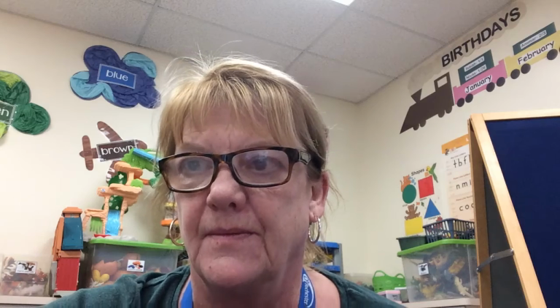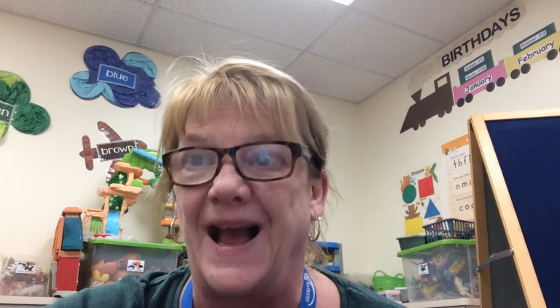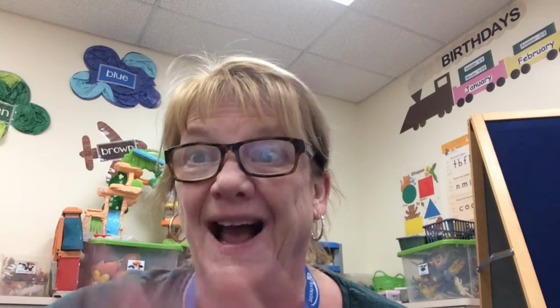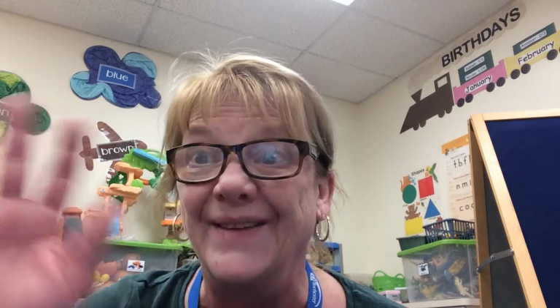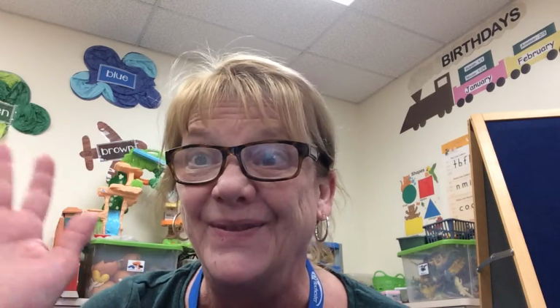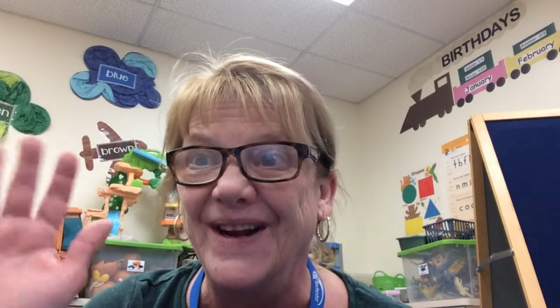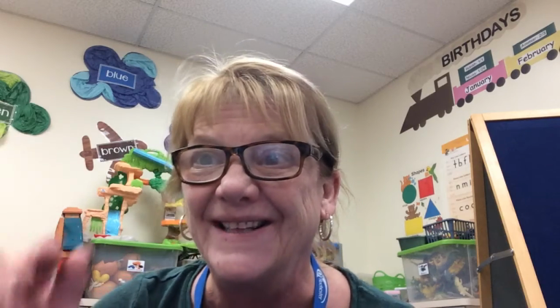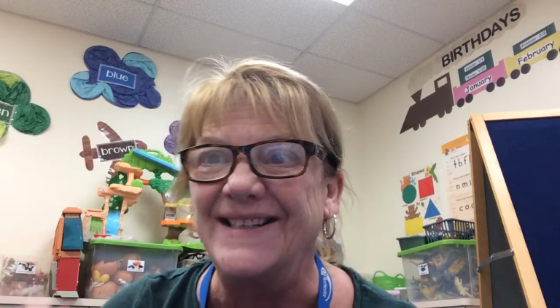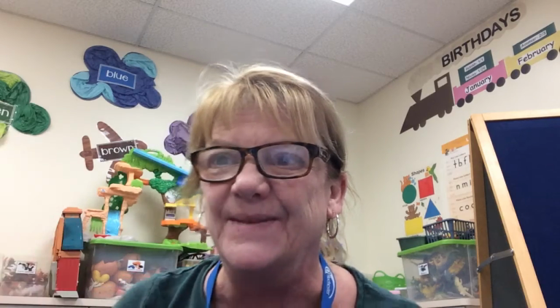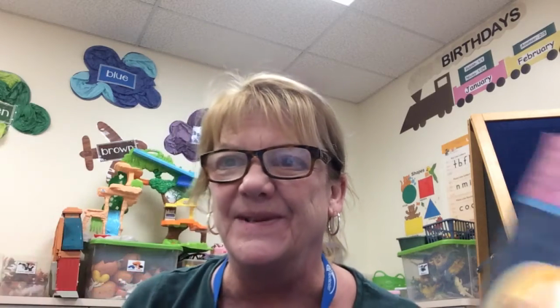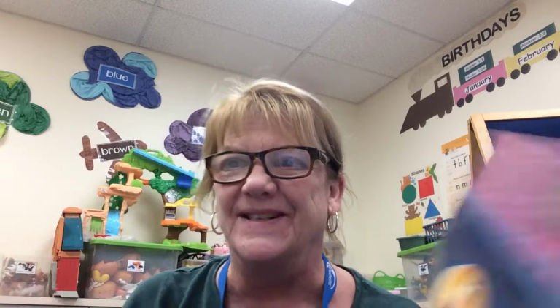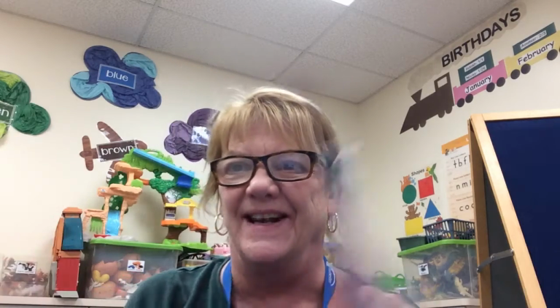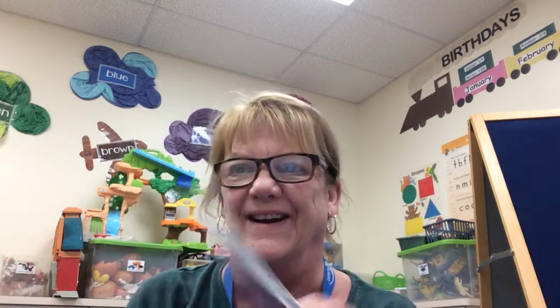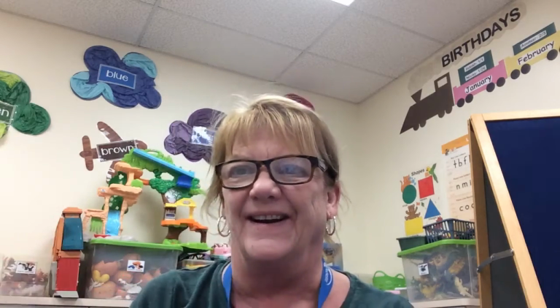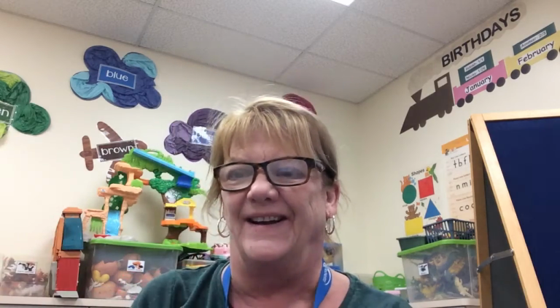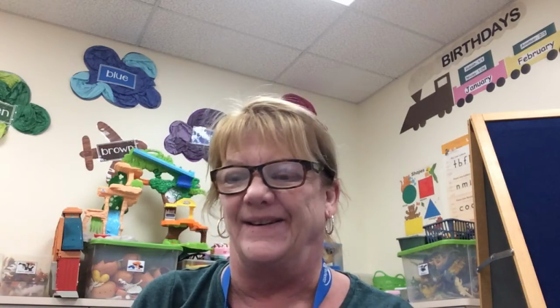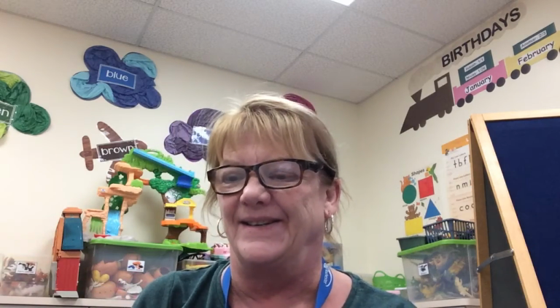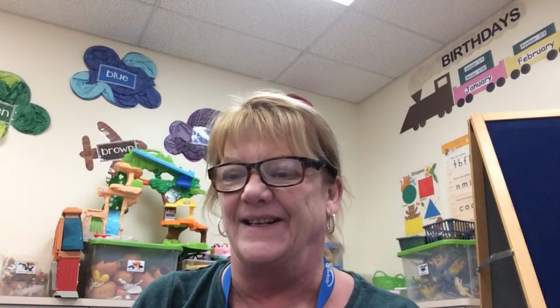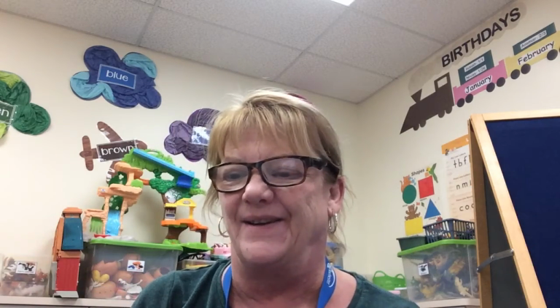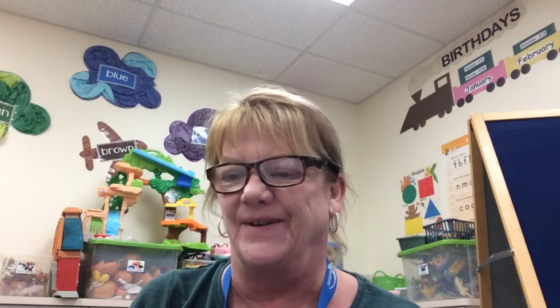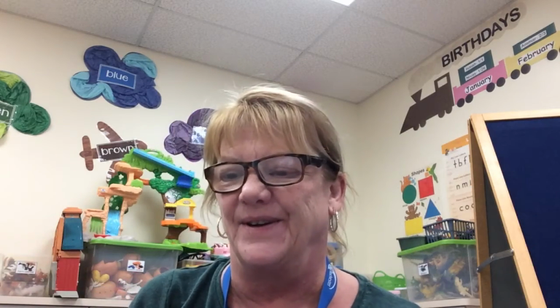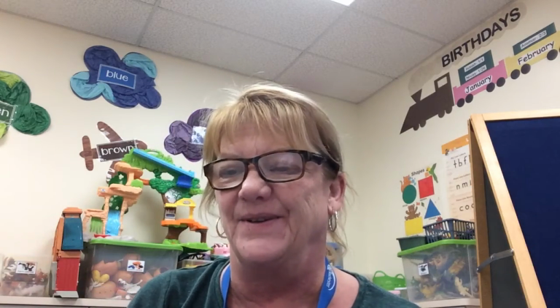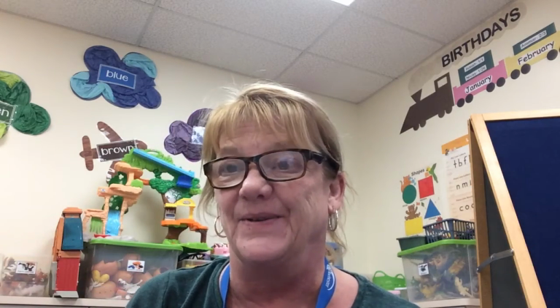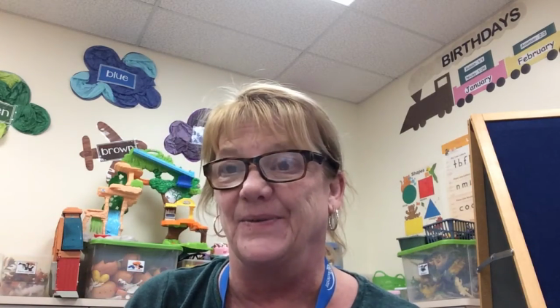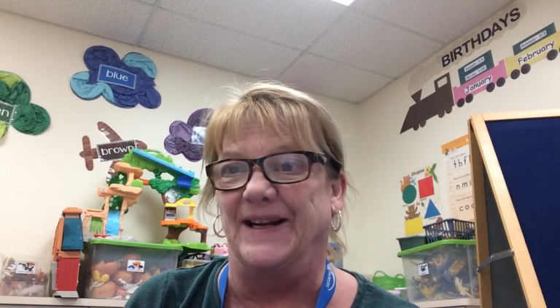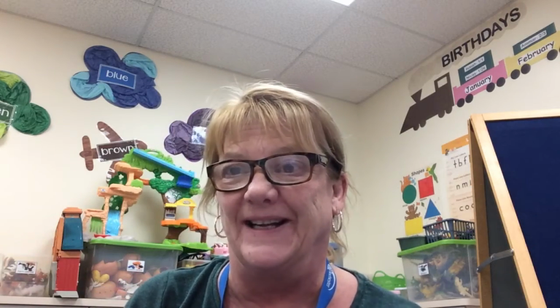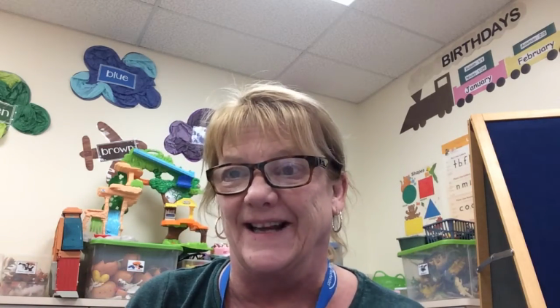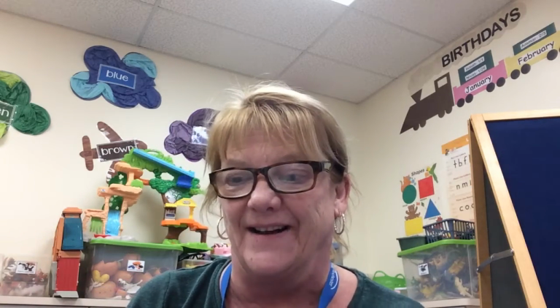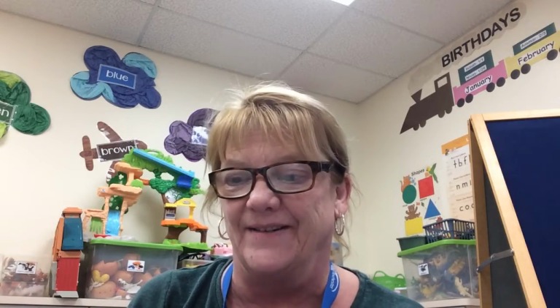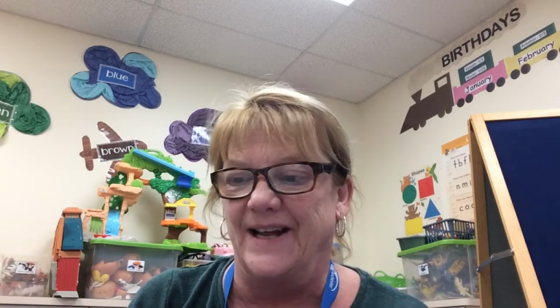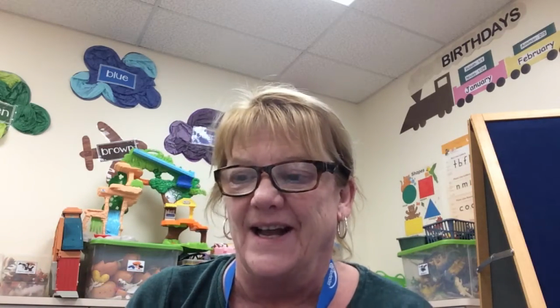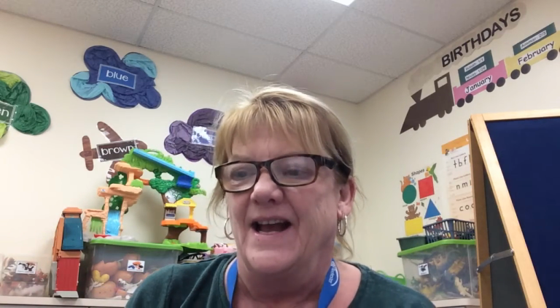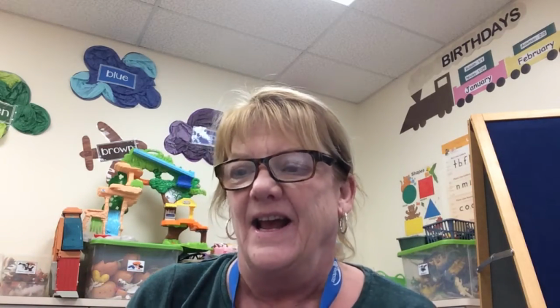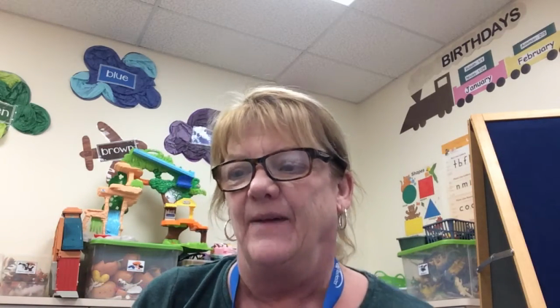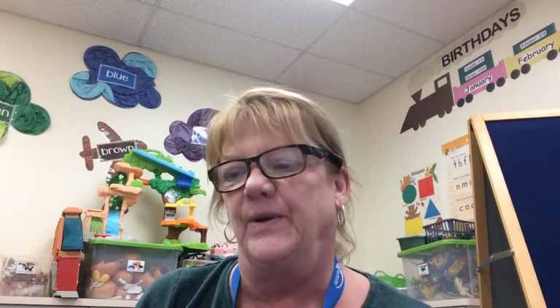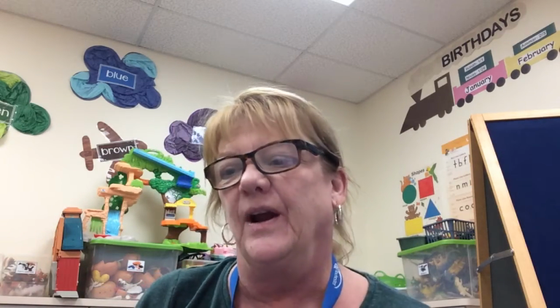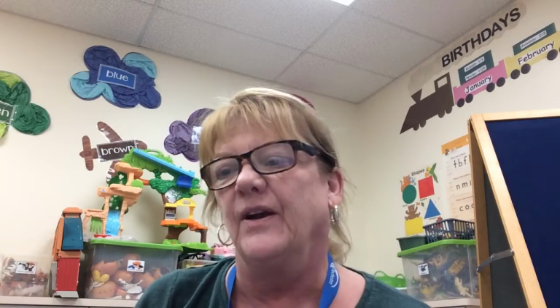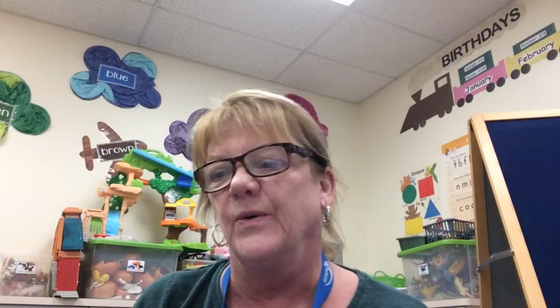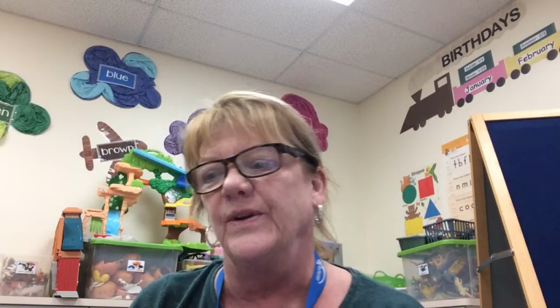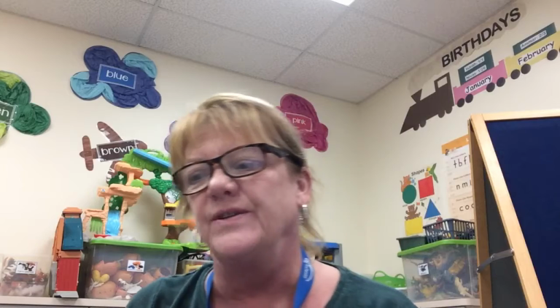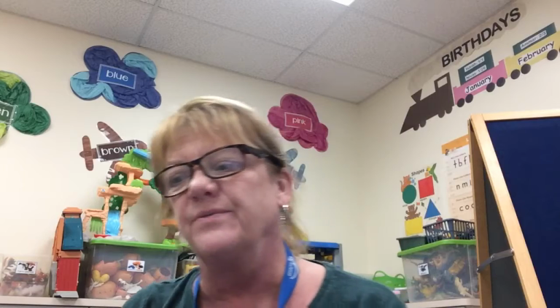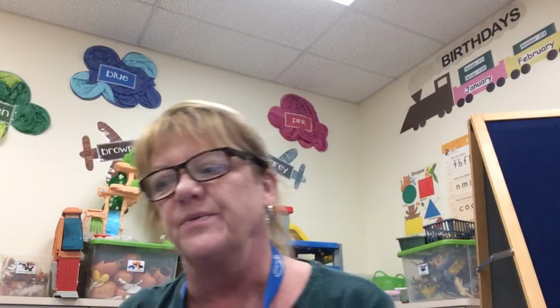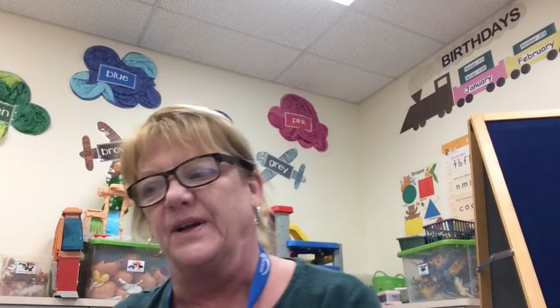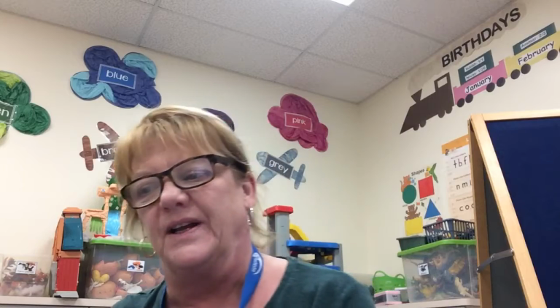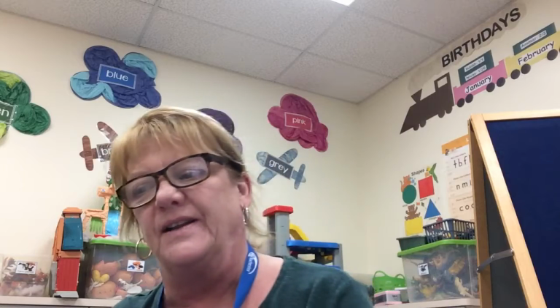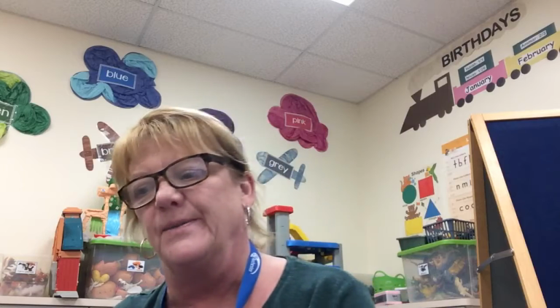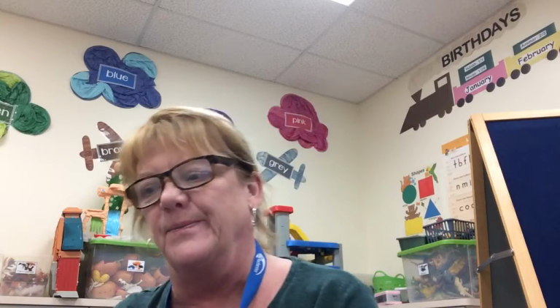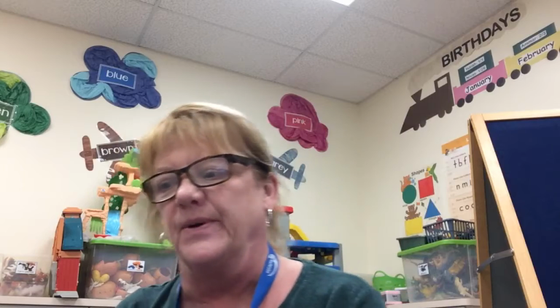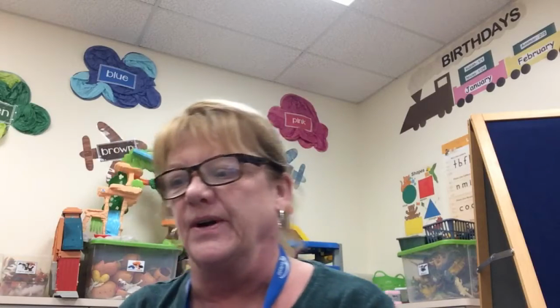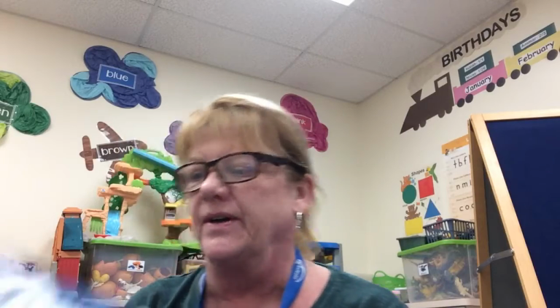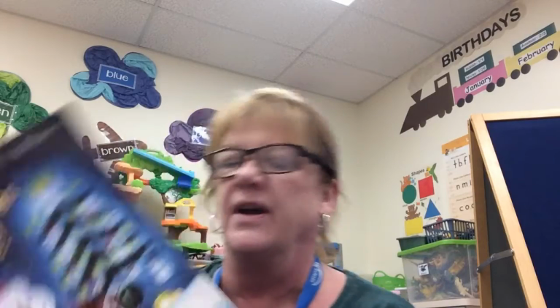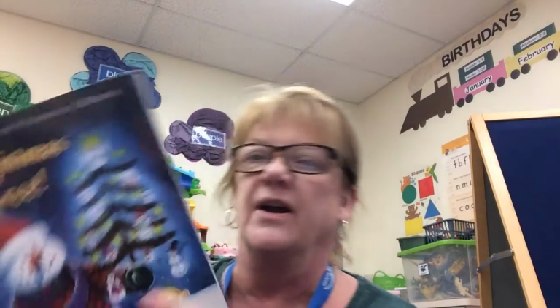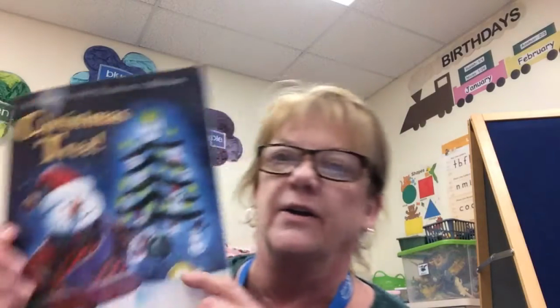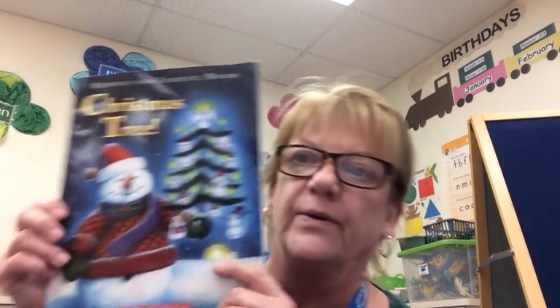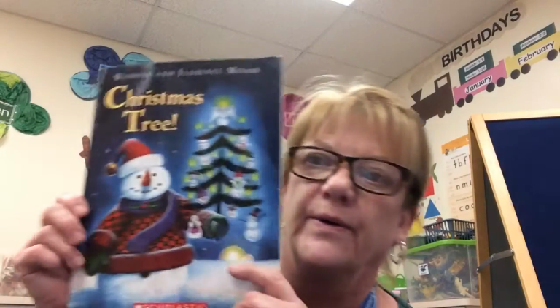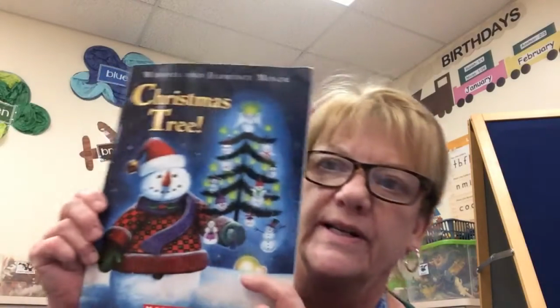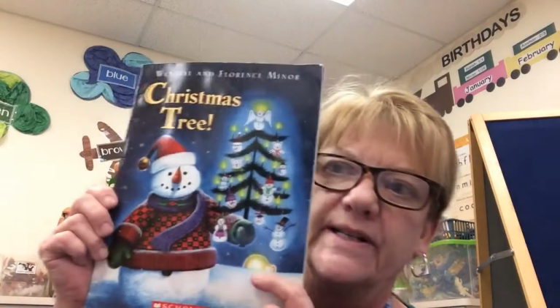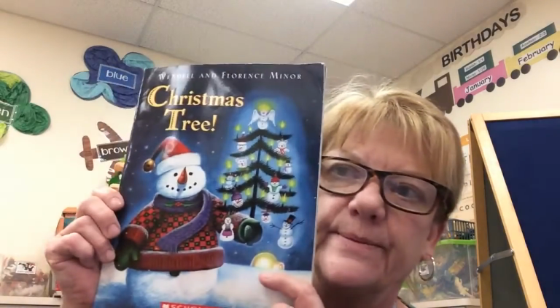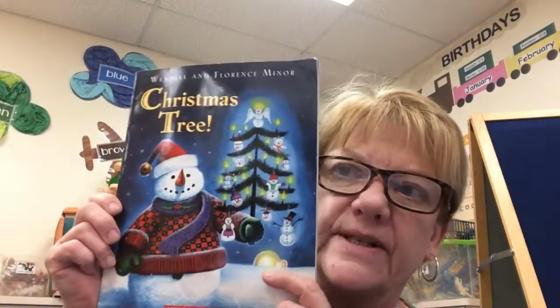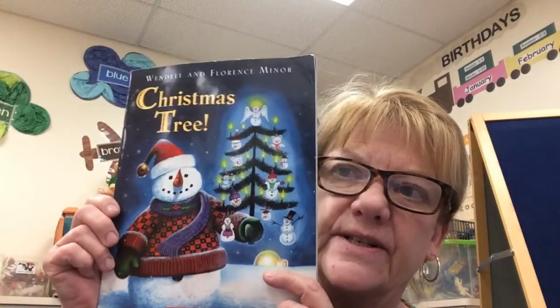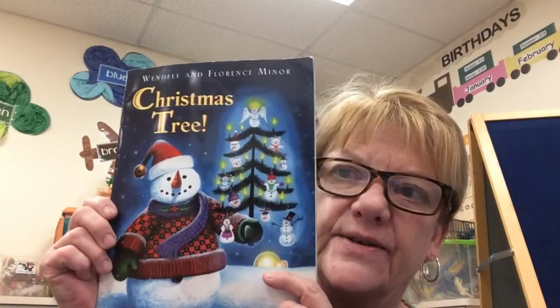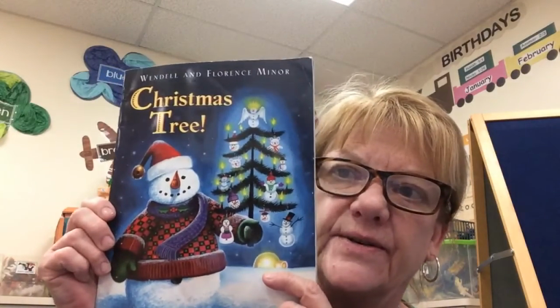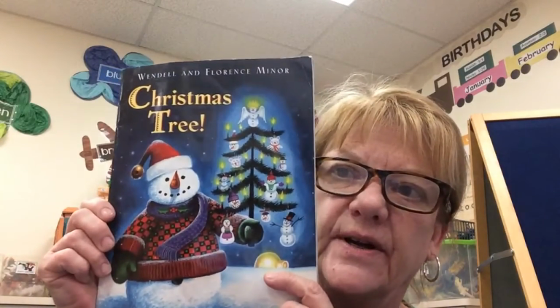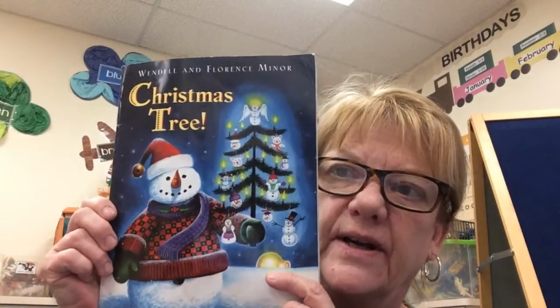Hi friends, it's Miss Karen. Today we're going to do a read aloud and we are going to read the book Christmas Tree.